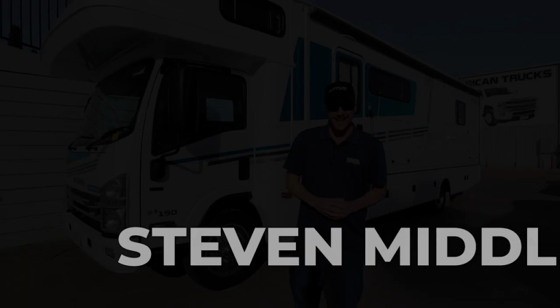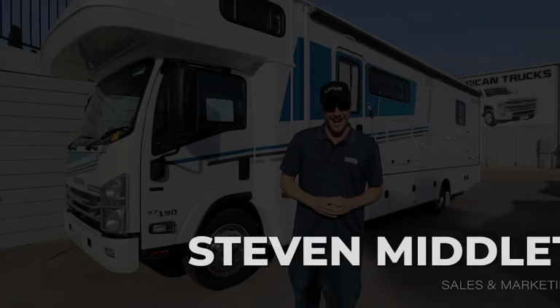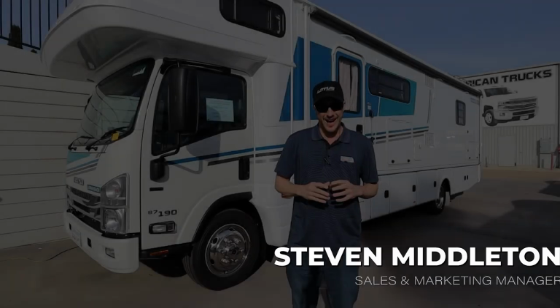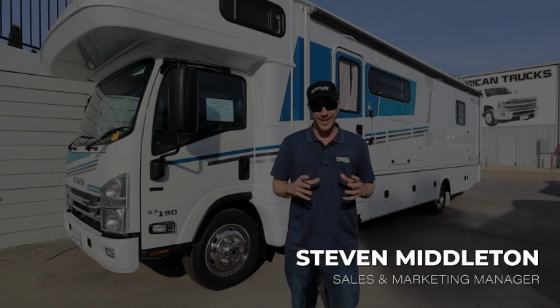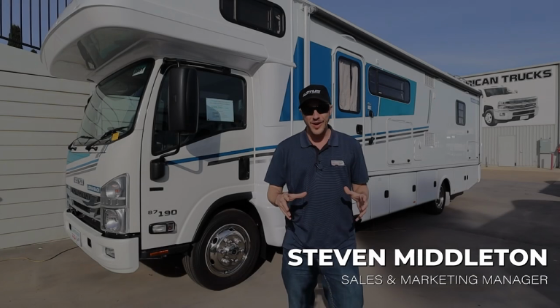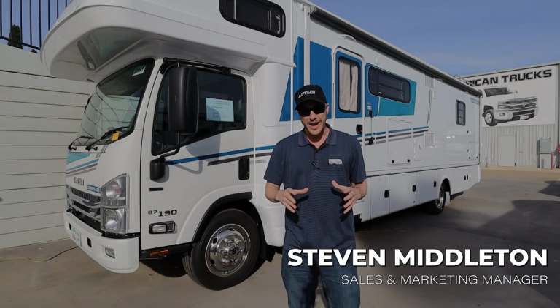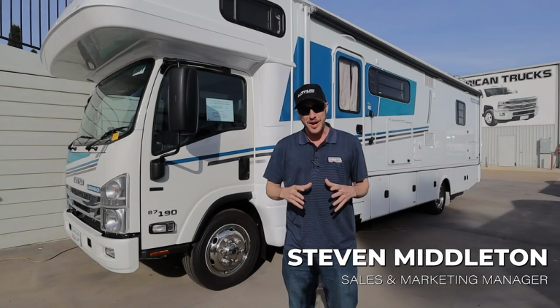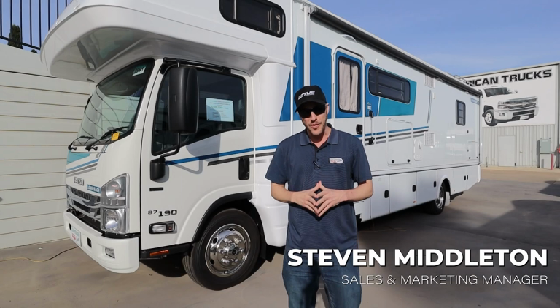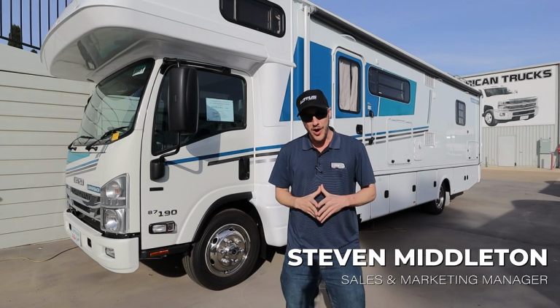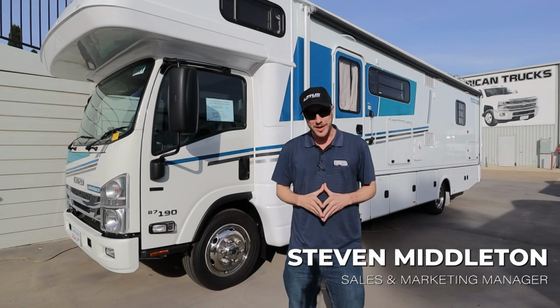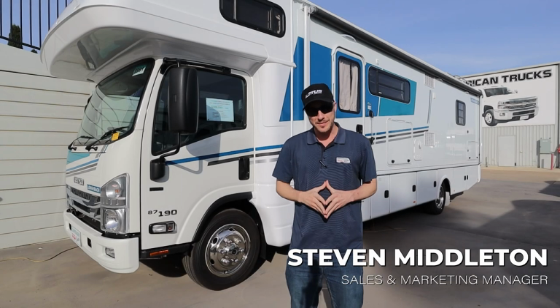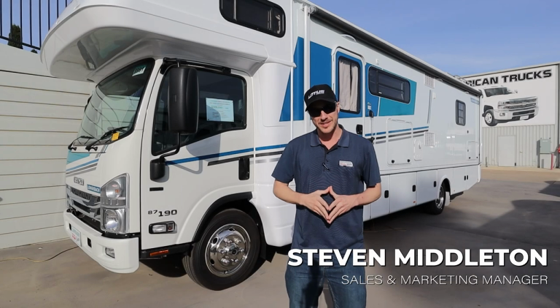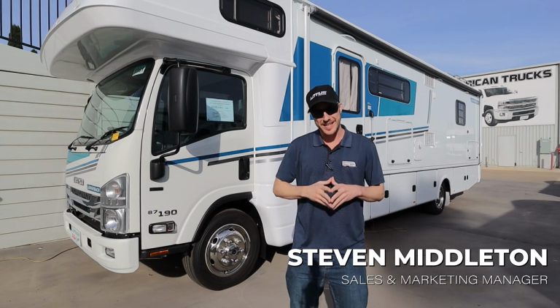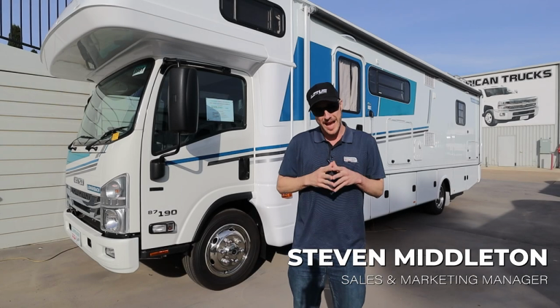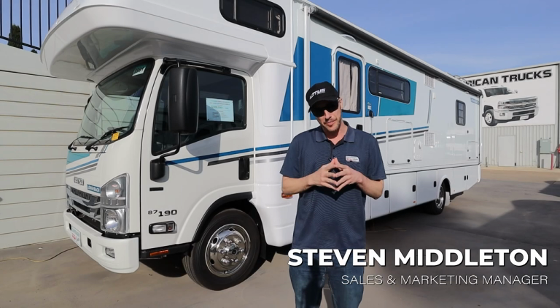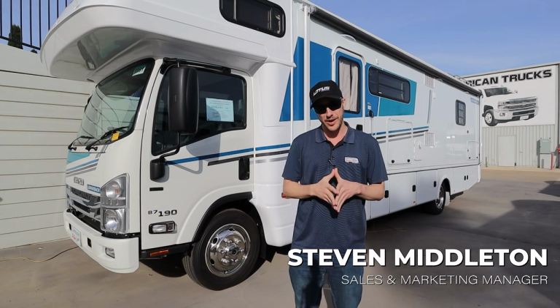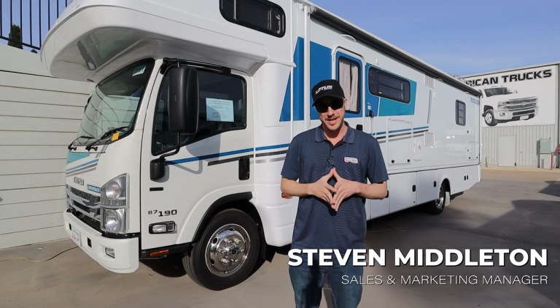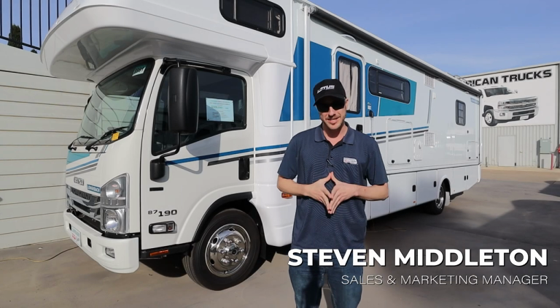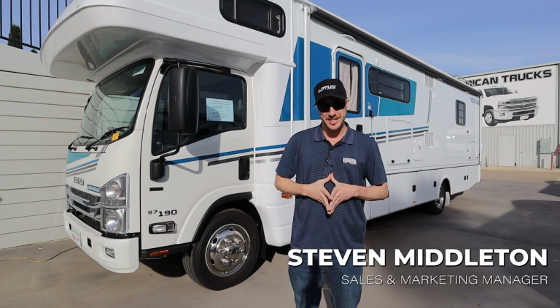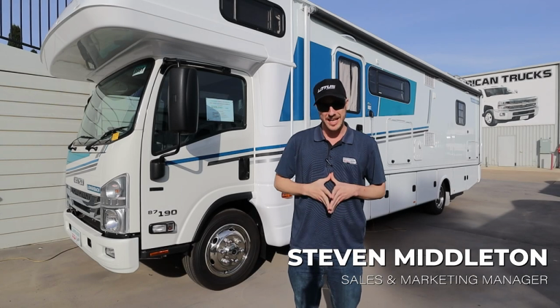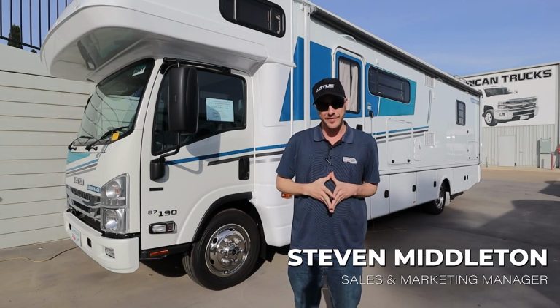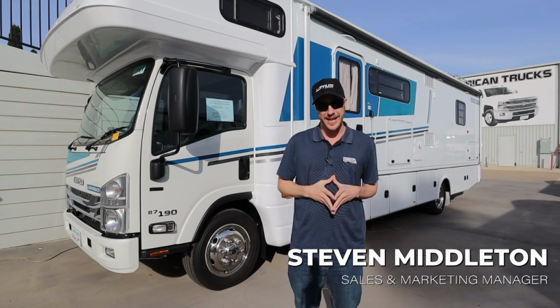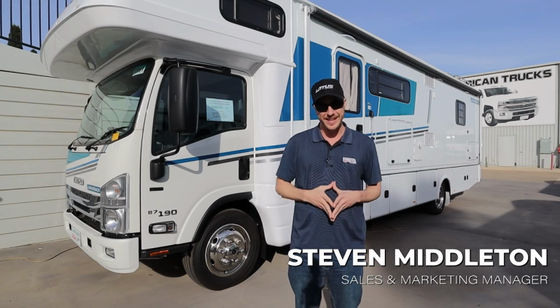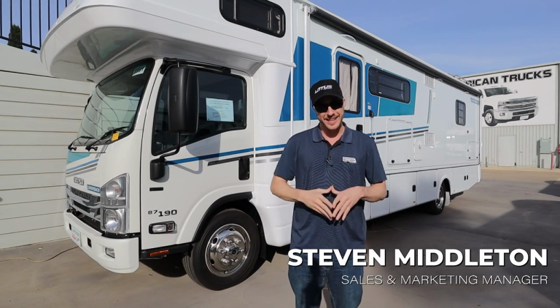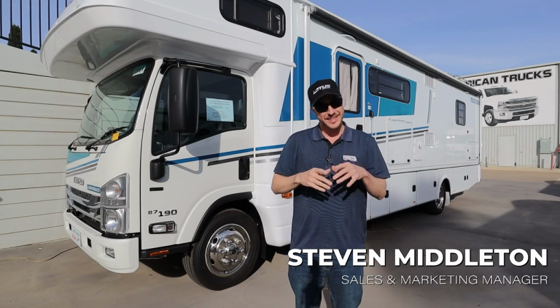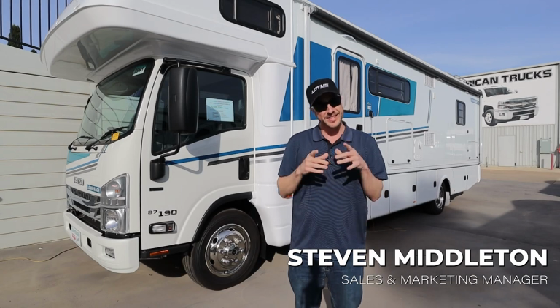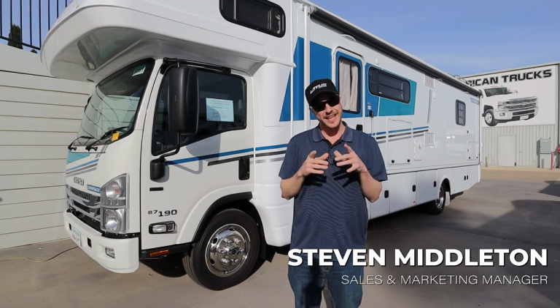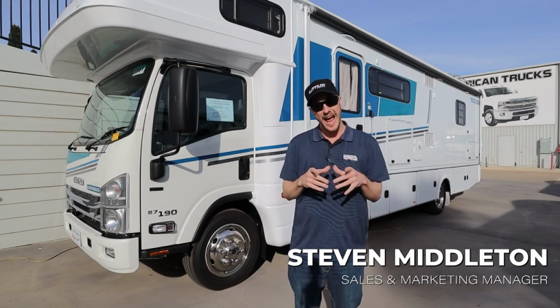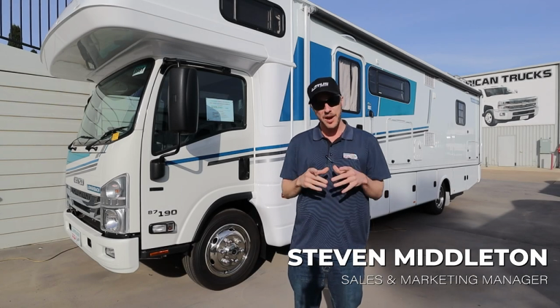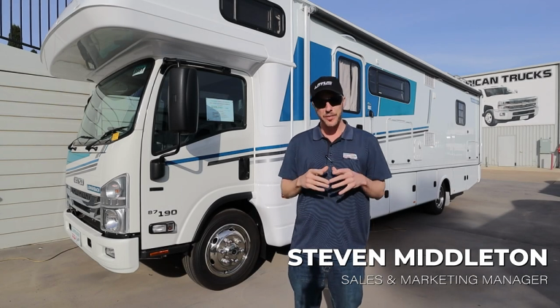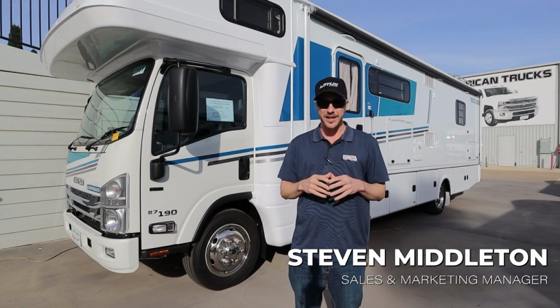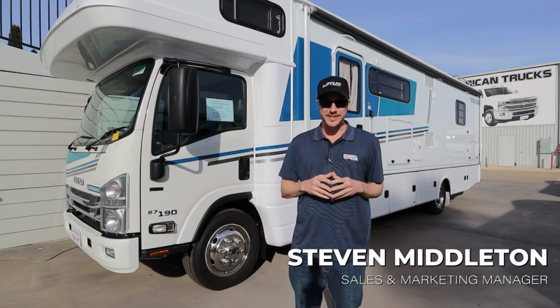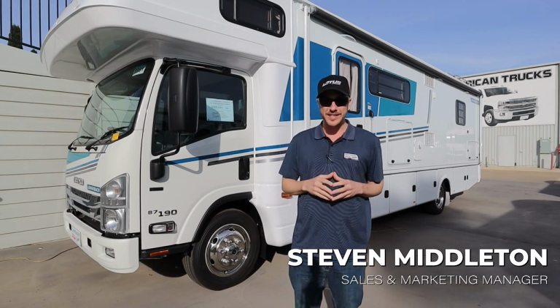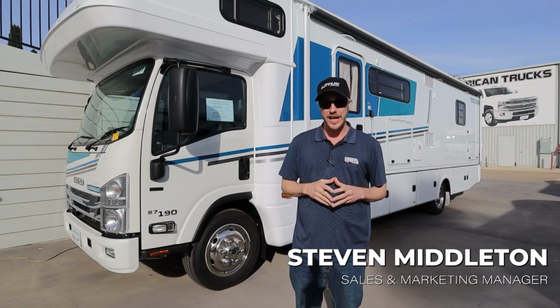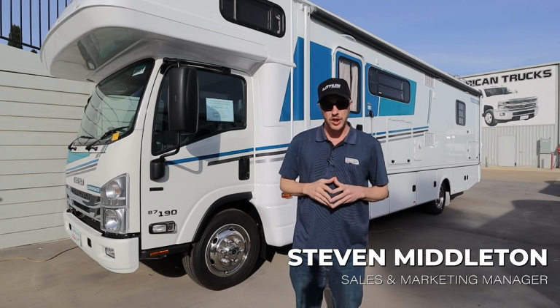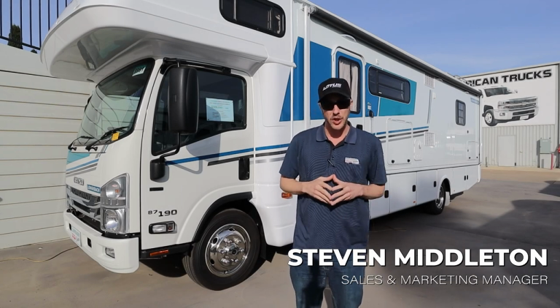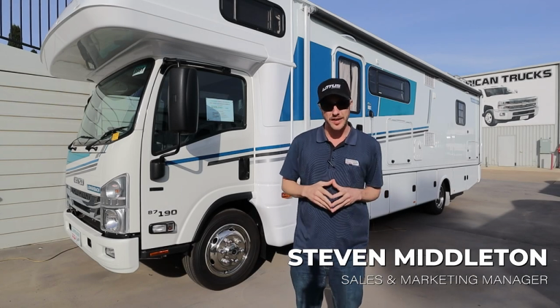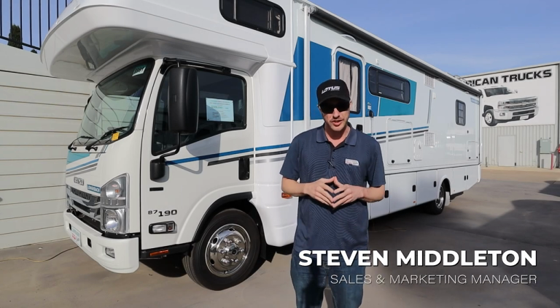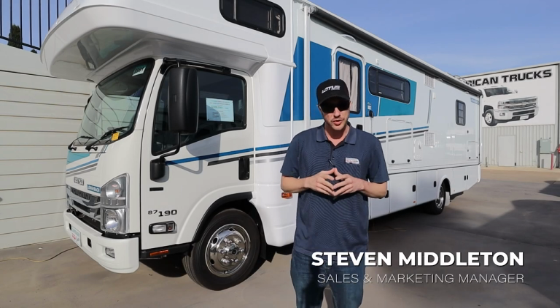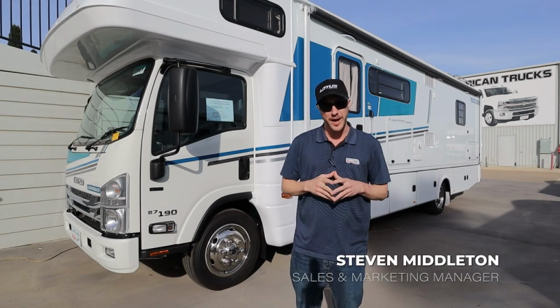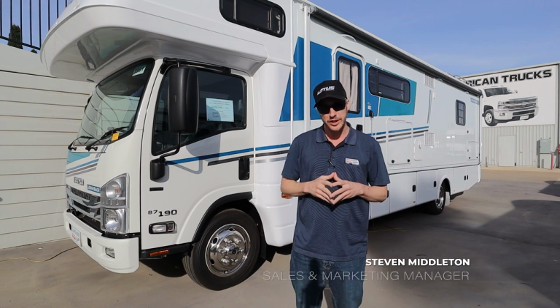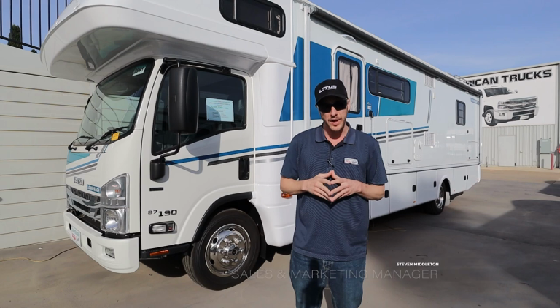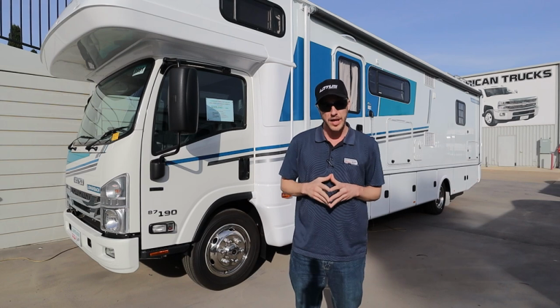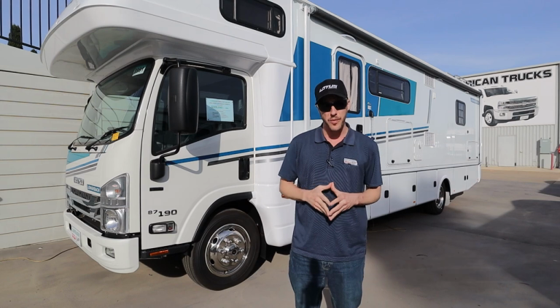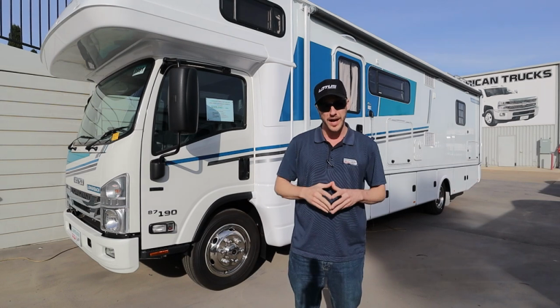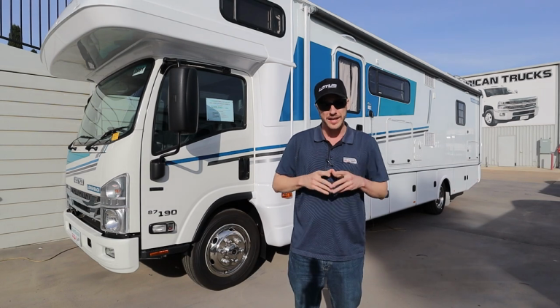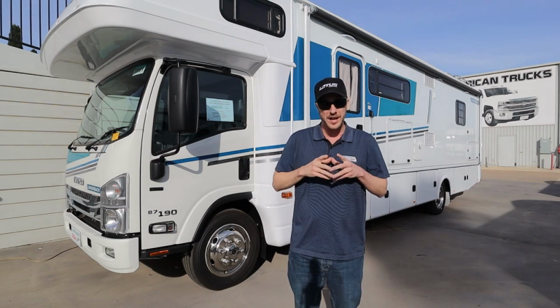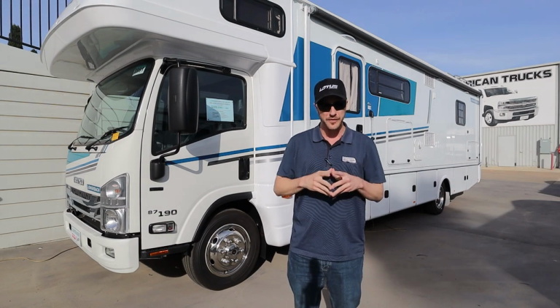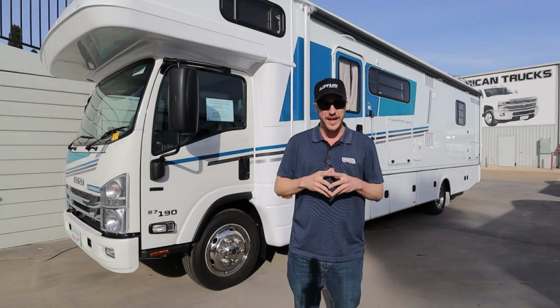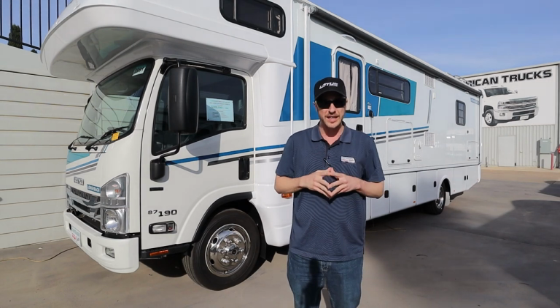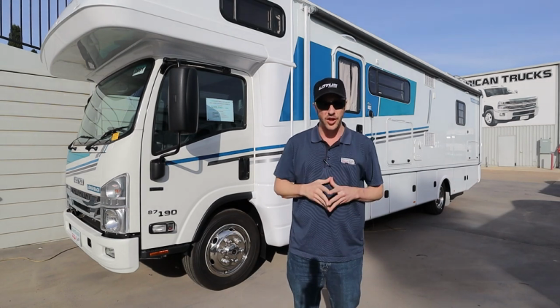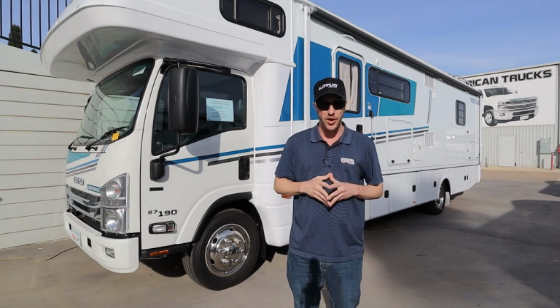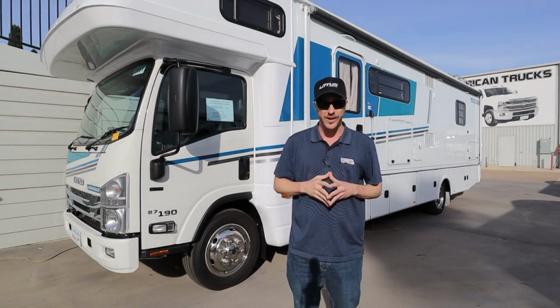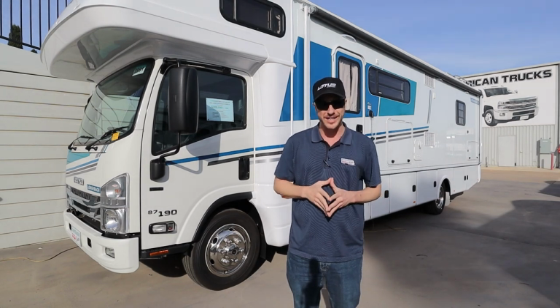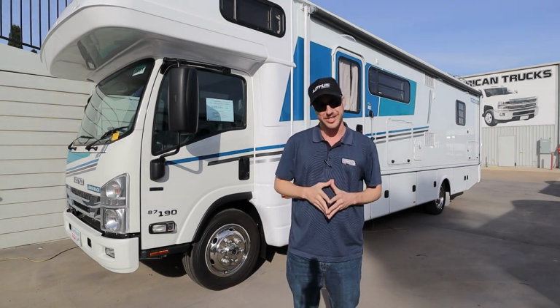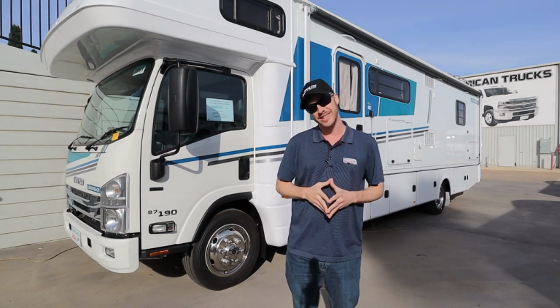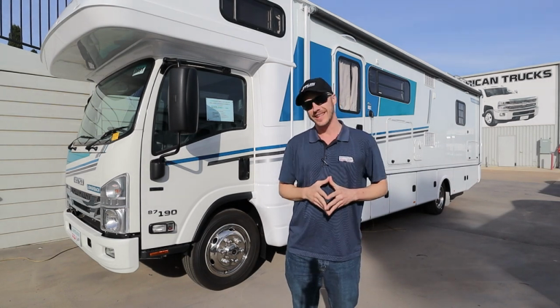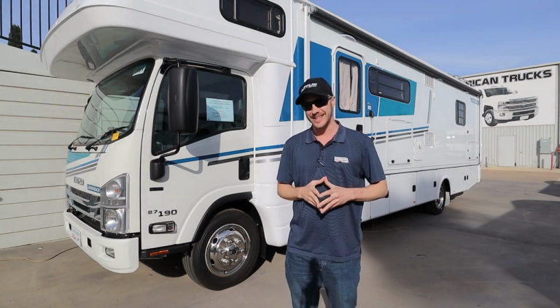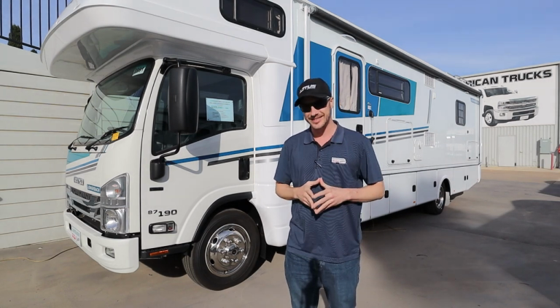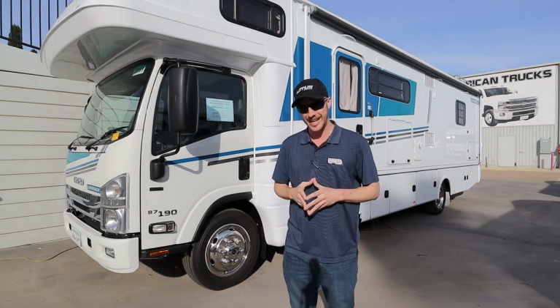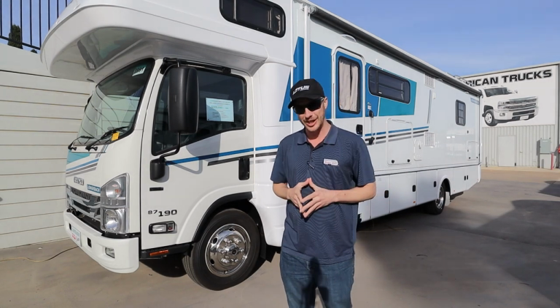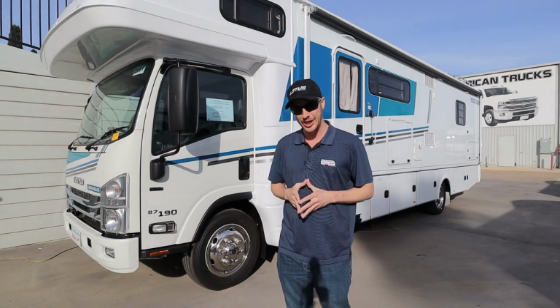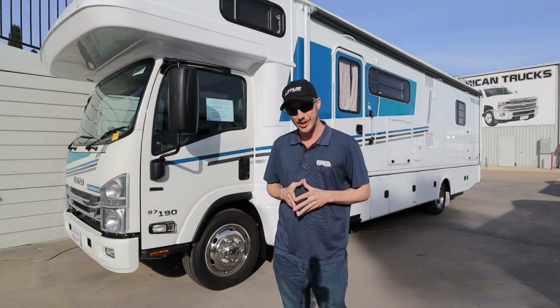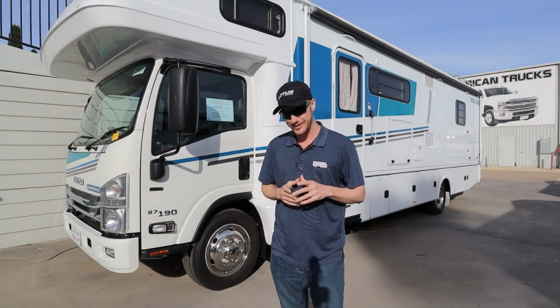Hello and welcome to Camper Agent TV. Today we're going to take a look at the 2021 Avita Longreach. Let's take a look.